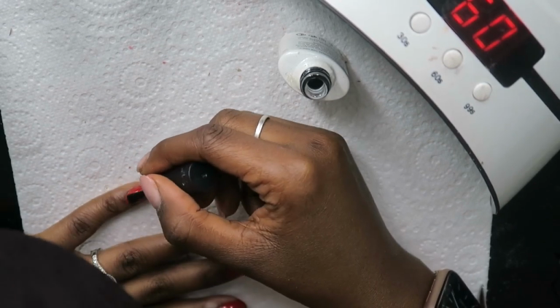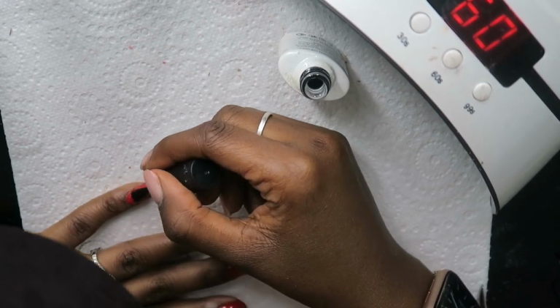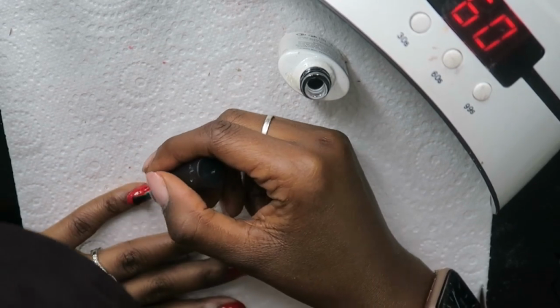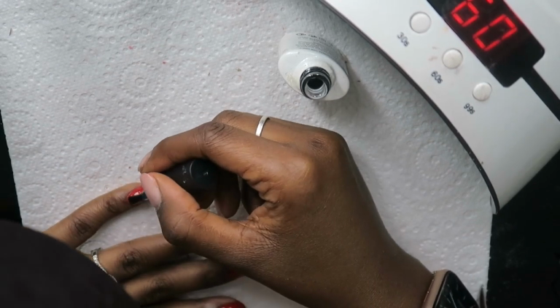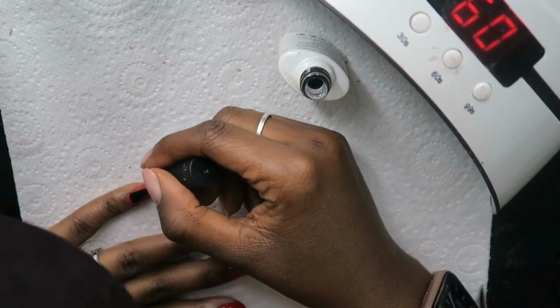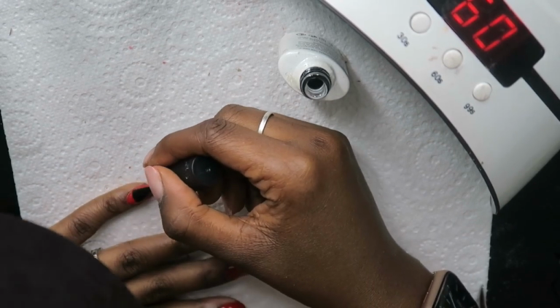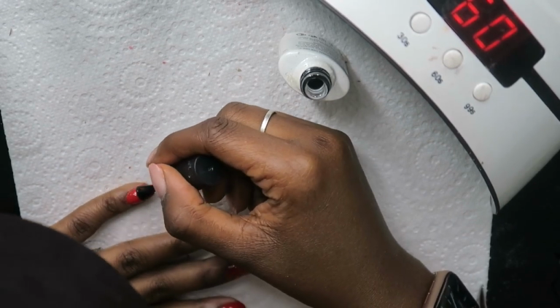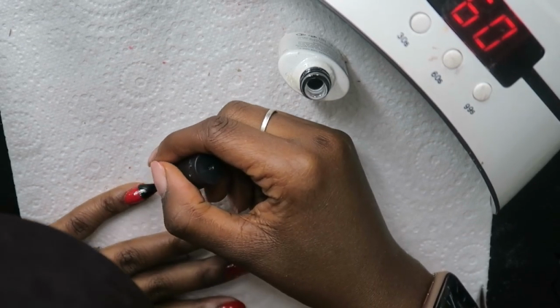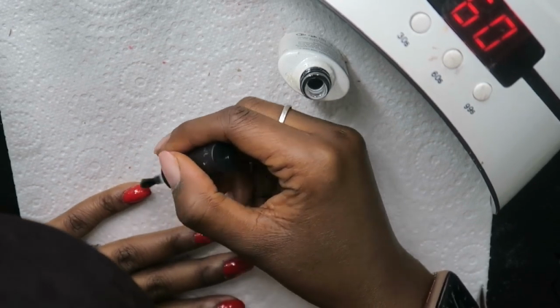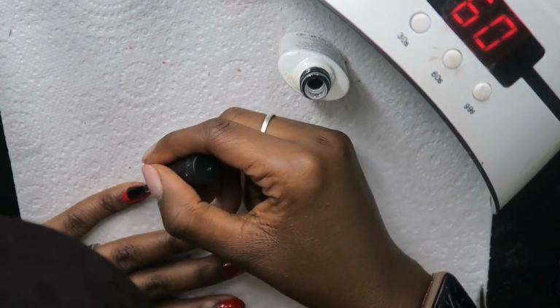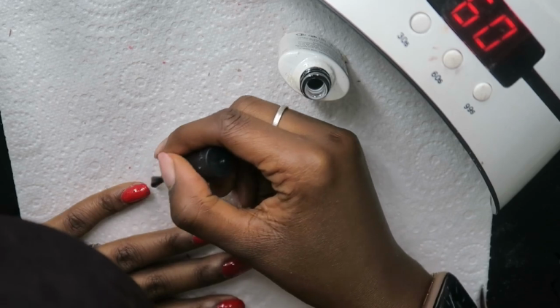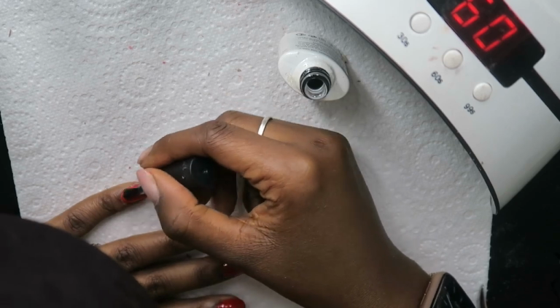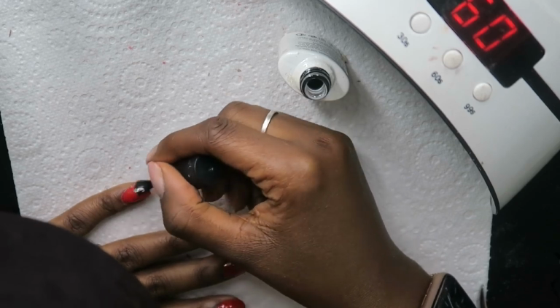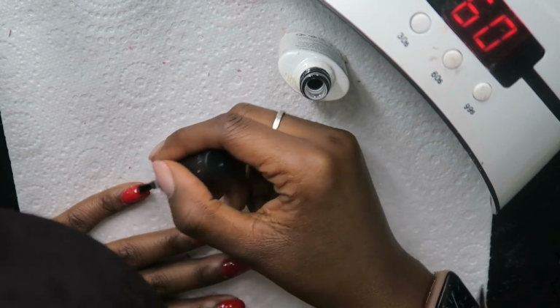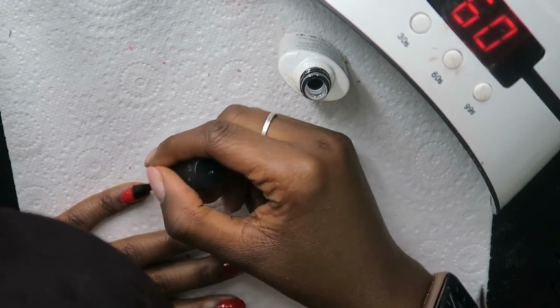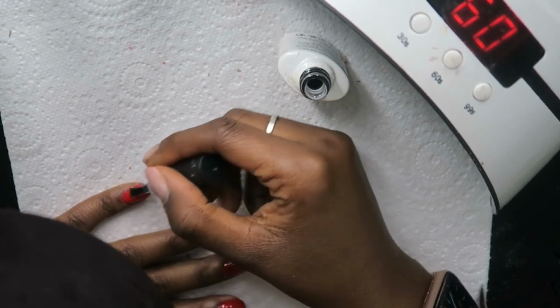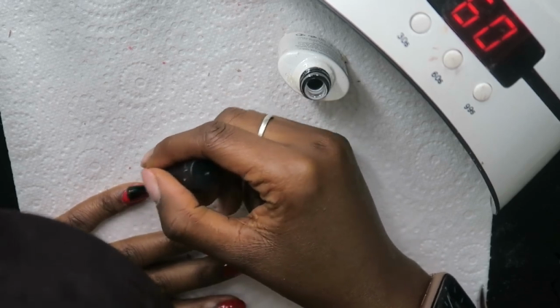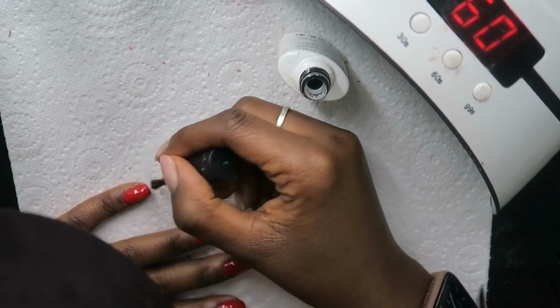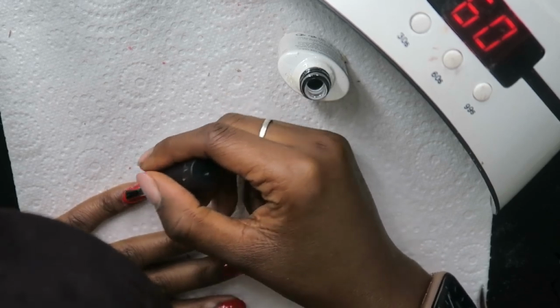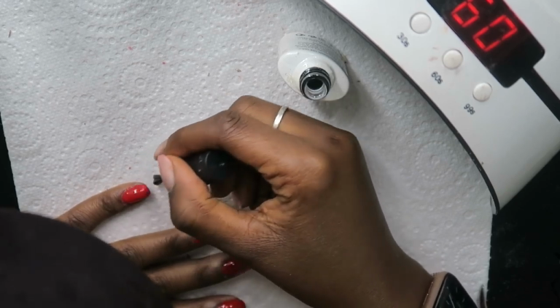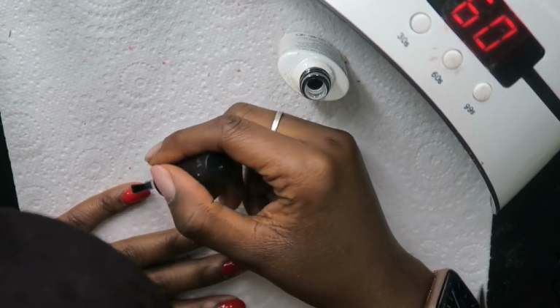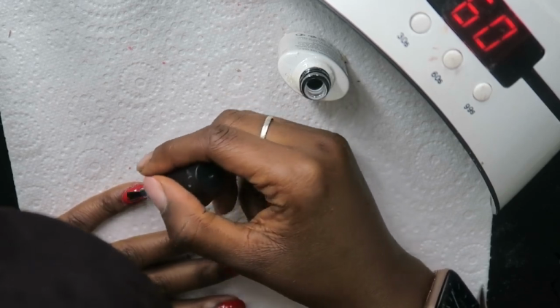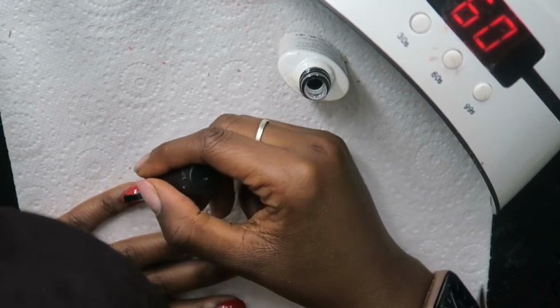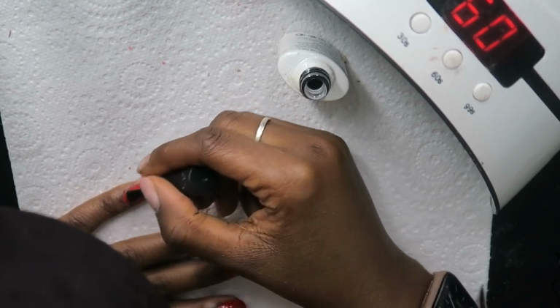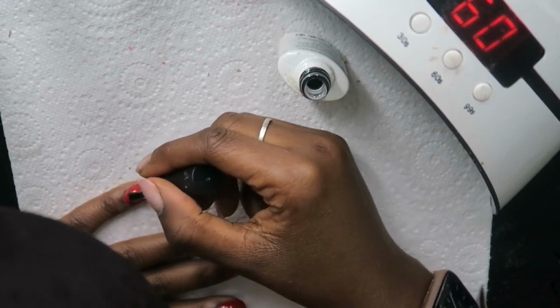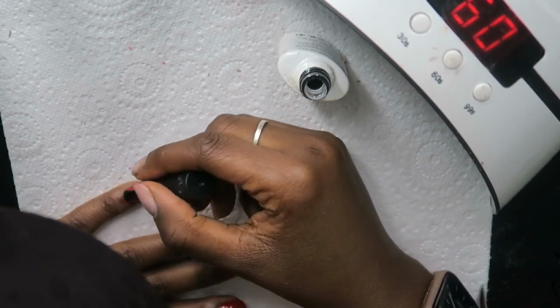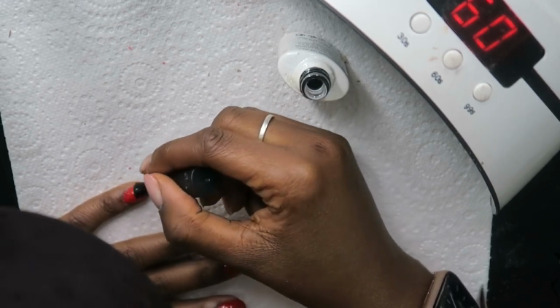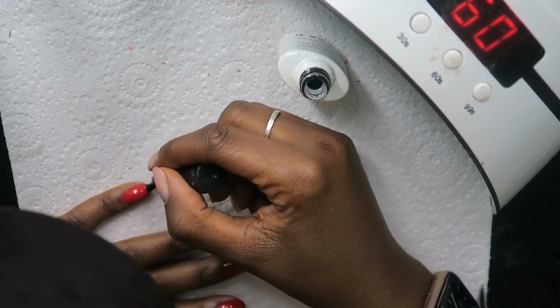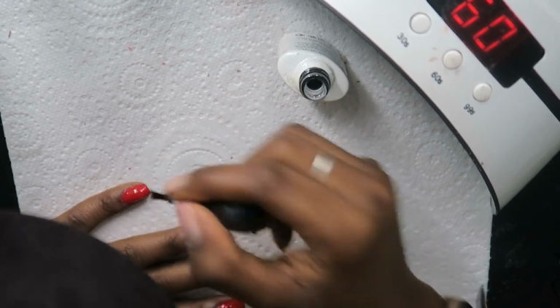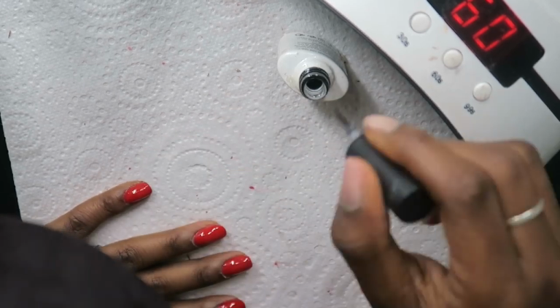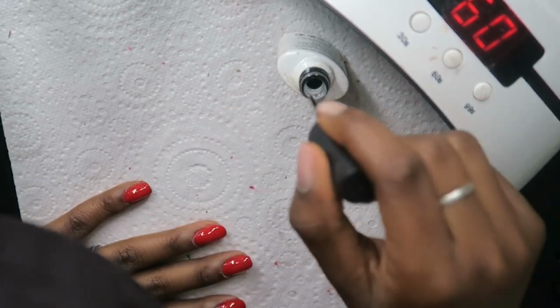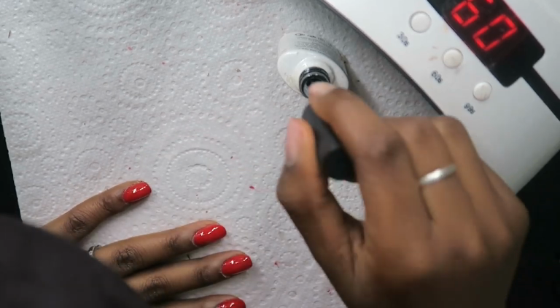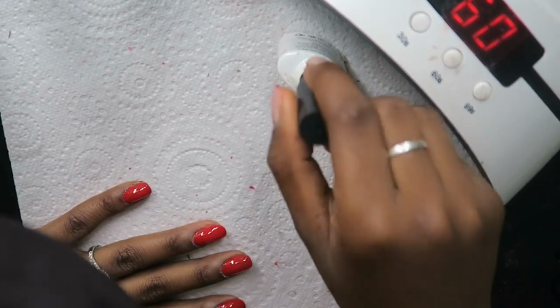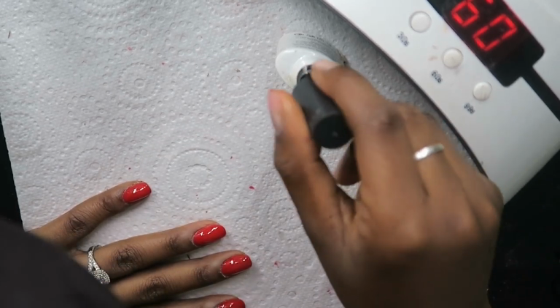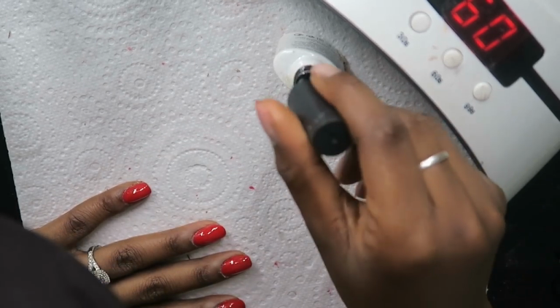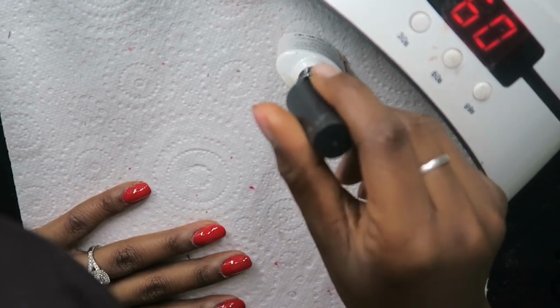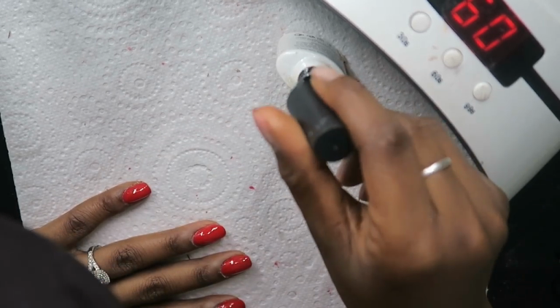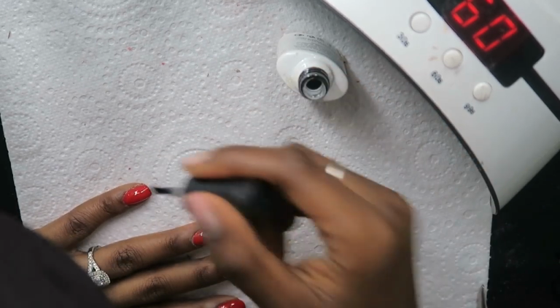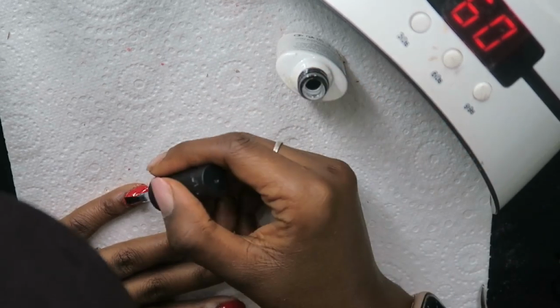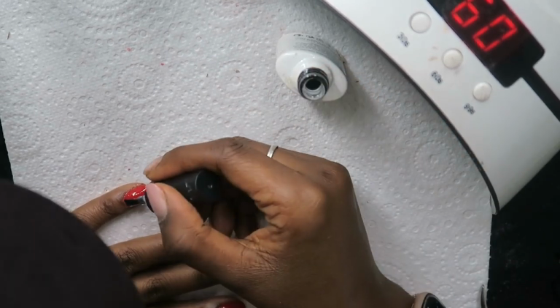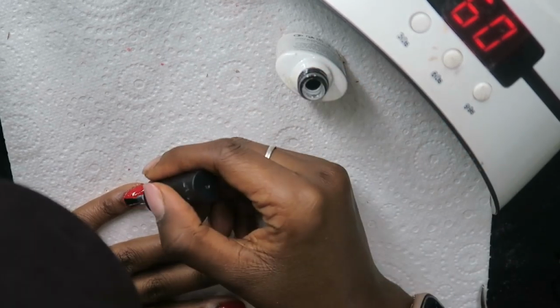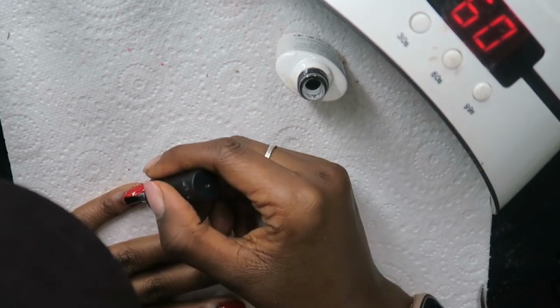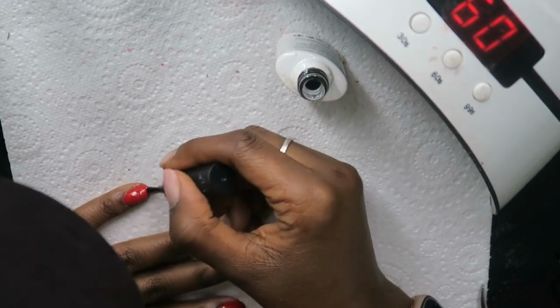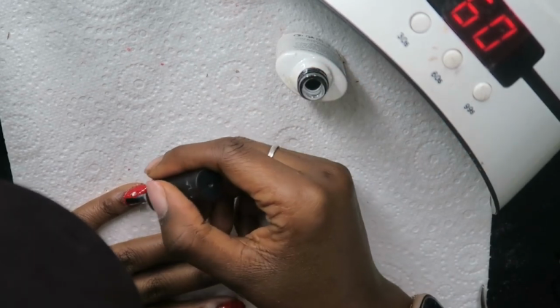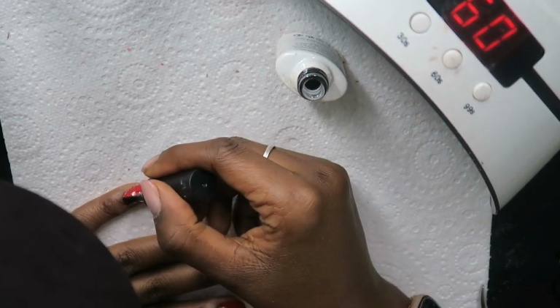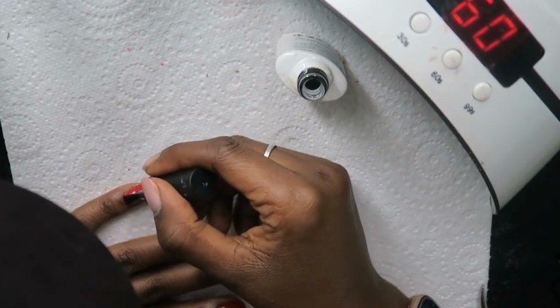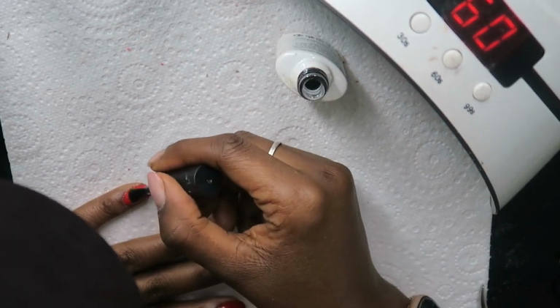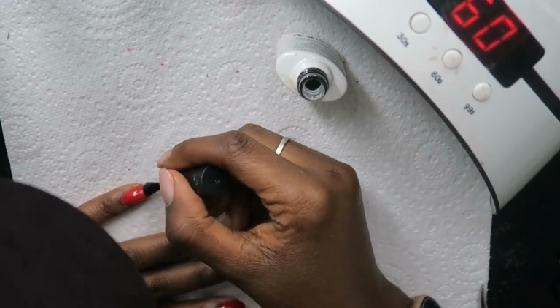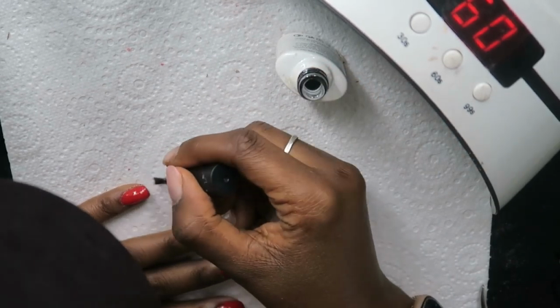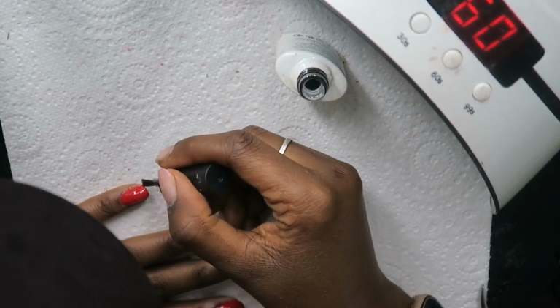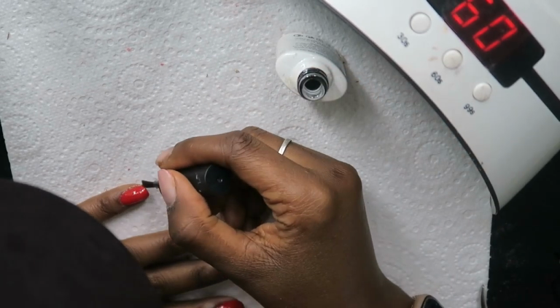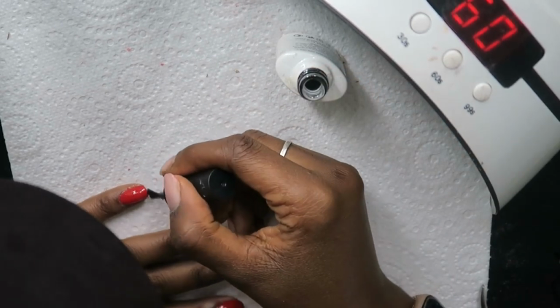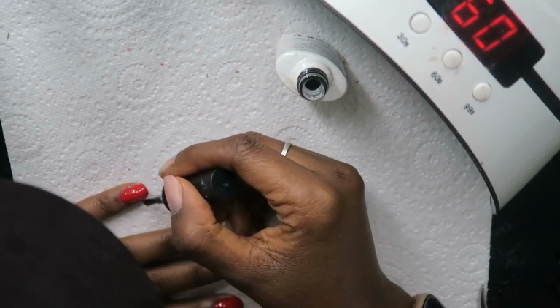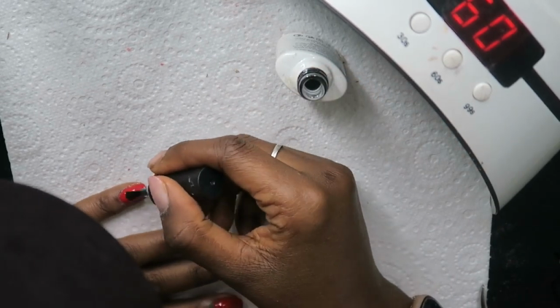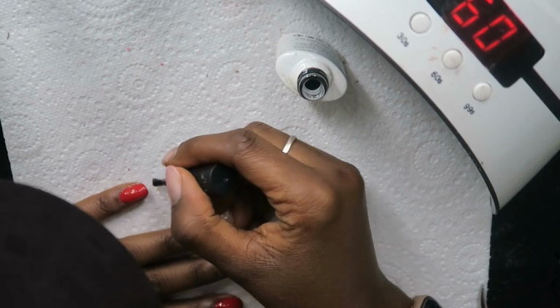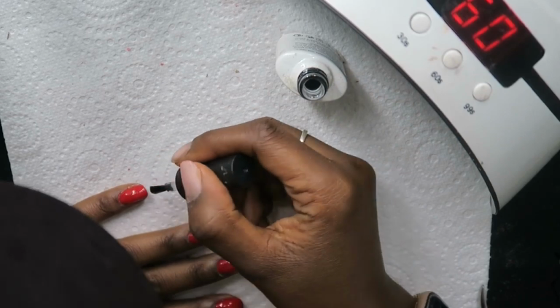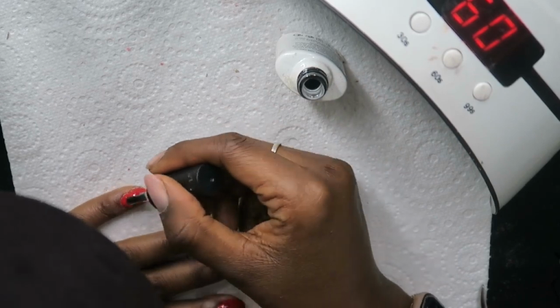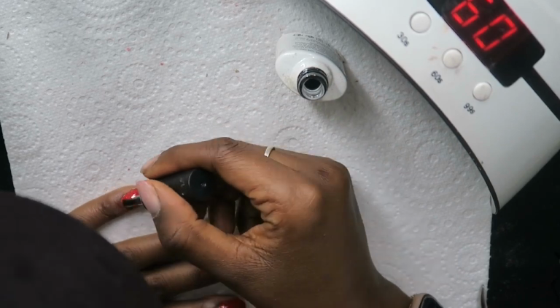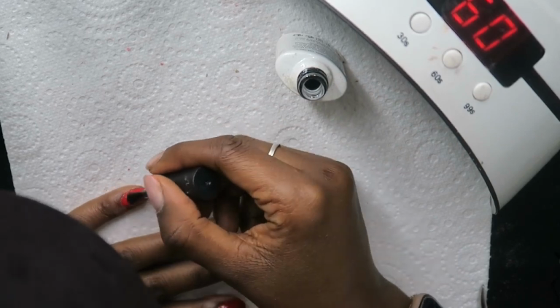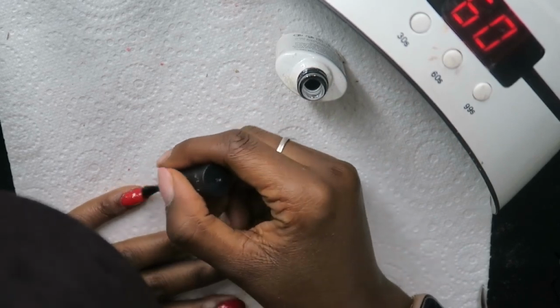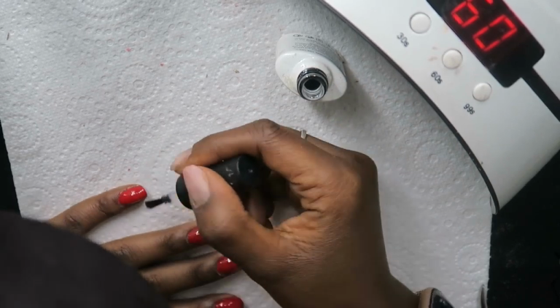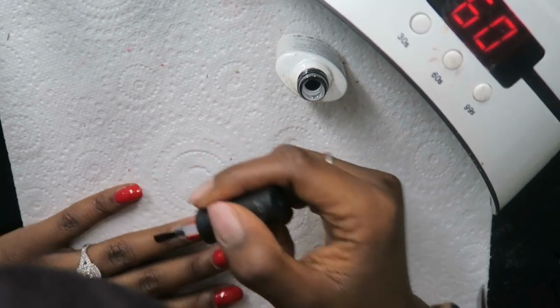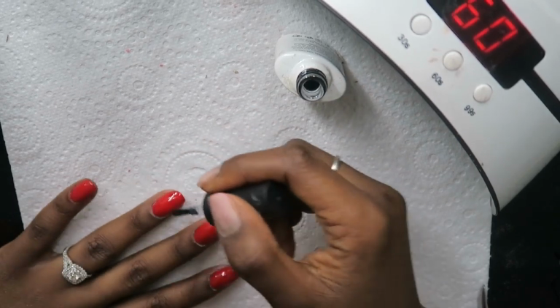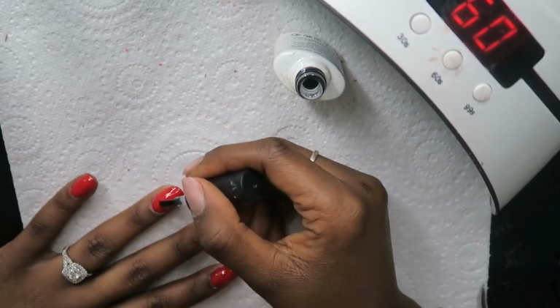The good thing about gel nails is that you don't really need thick coats — a really thin coat of gel polish will do the trick.